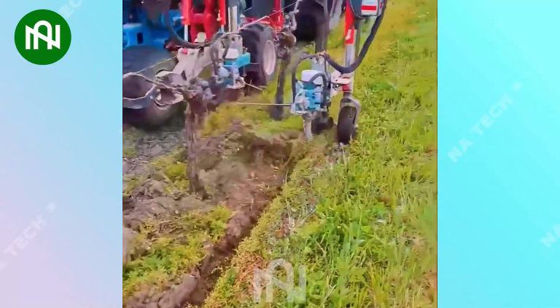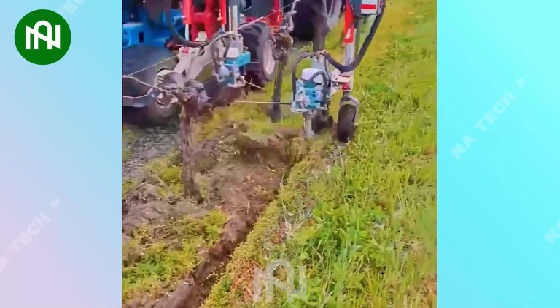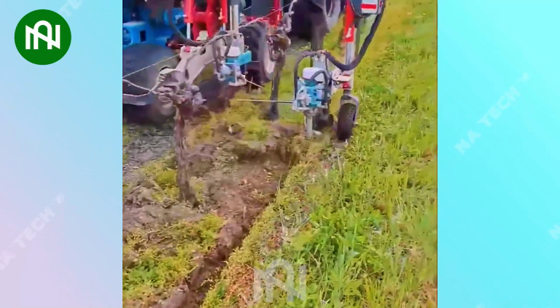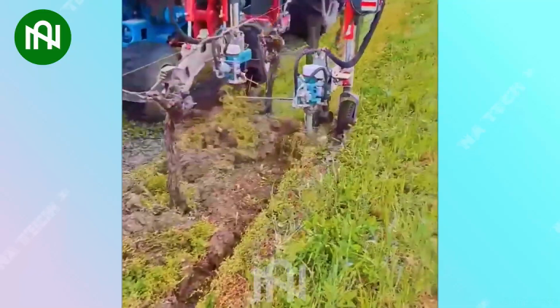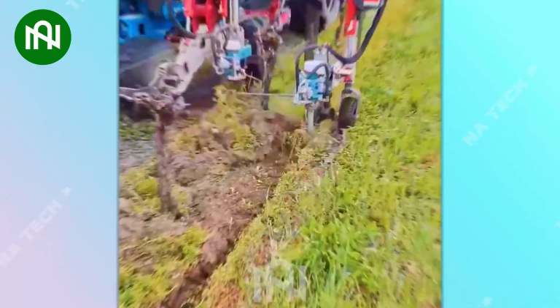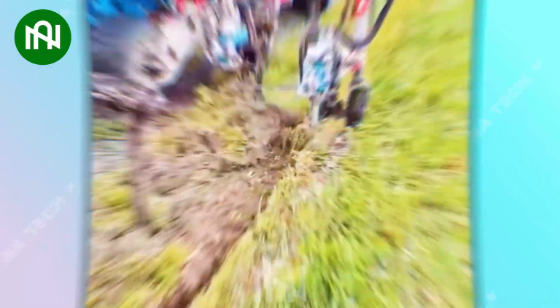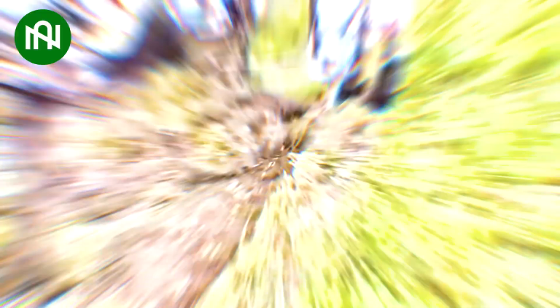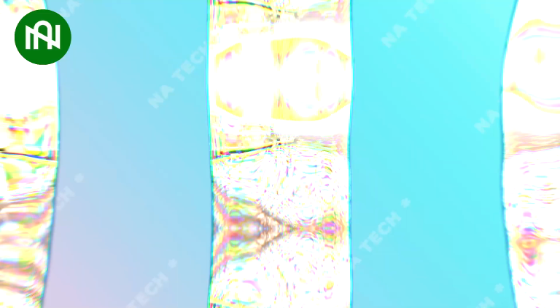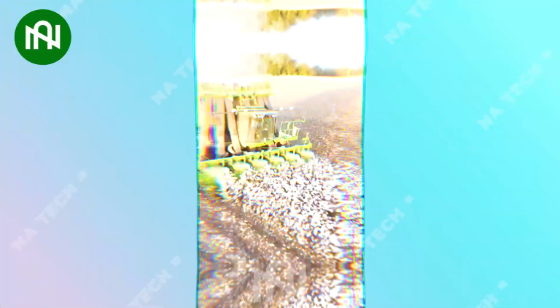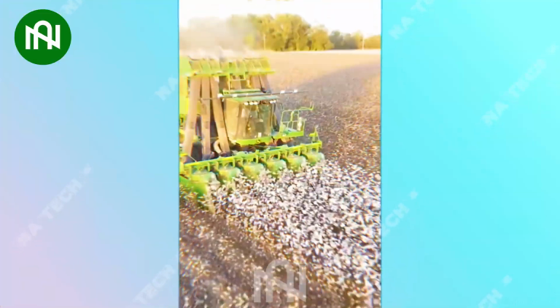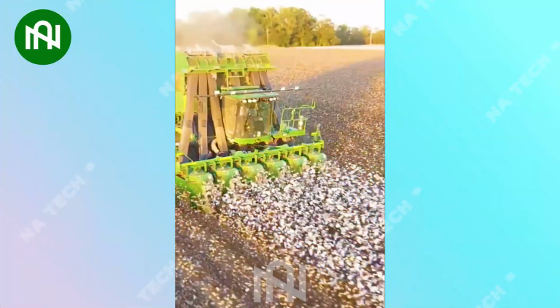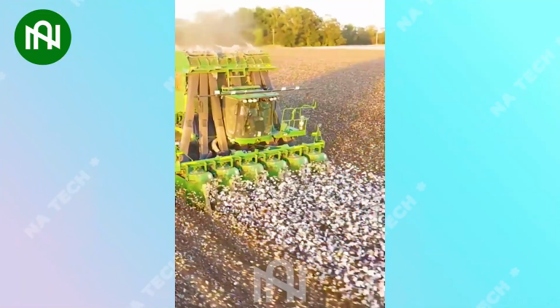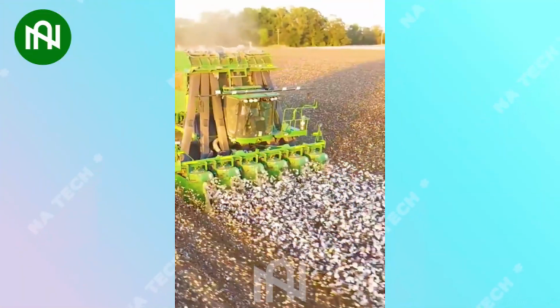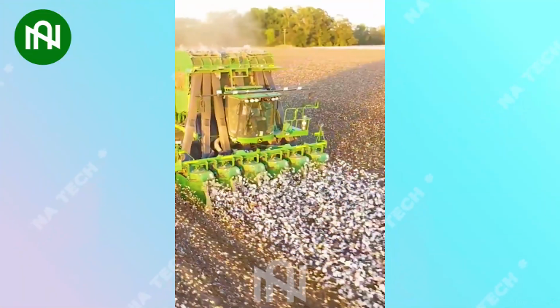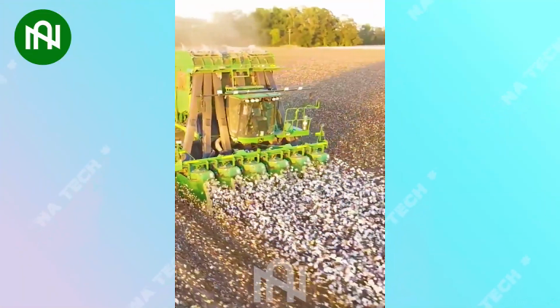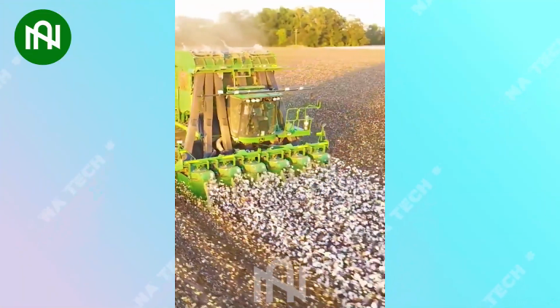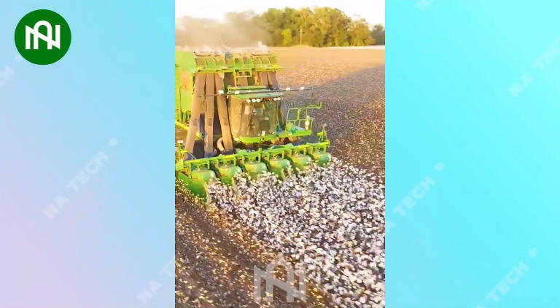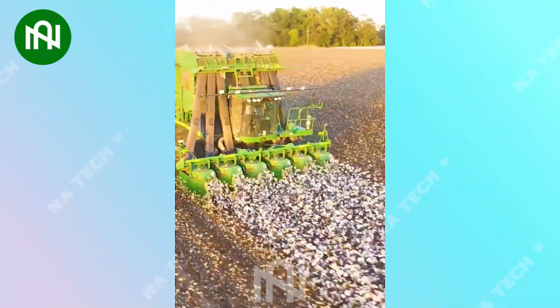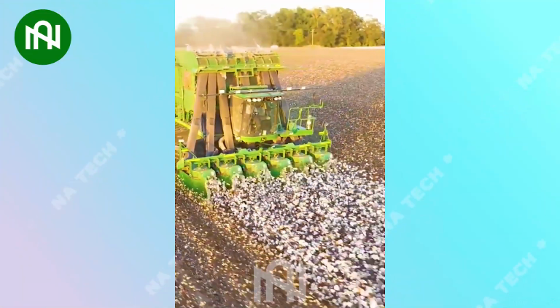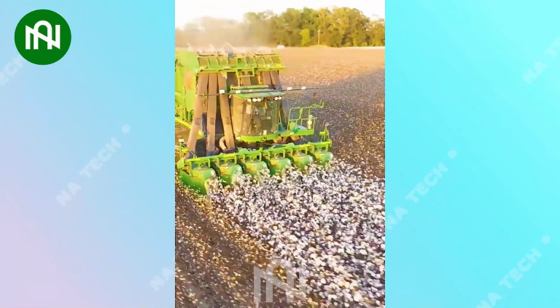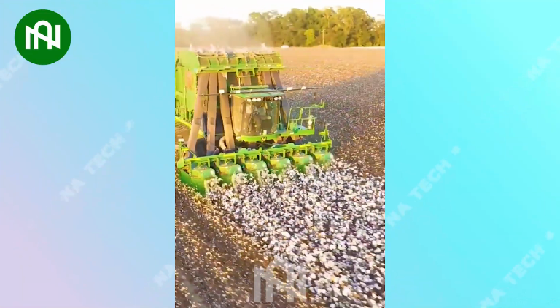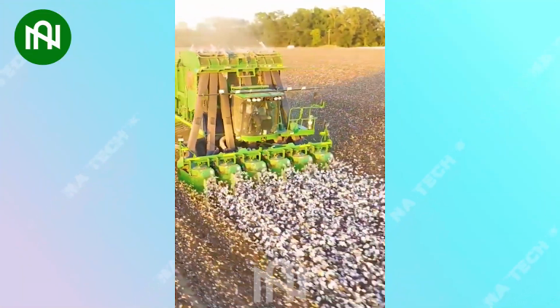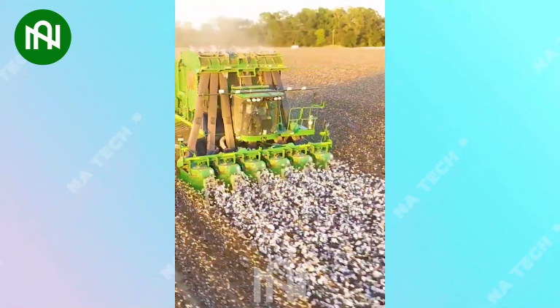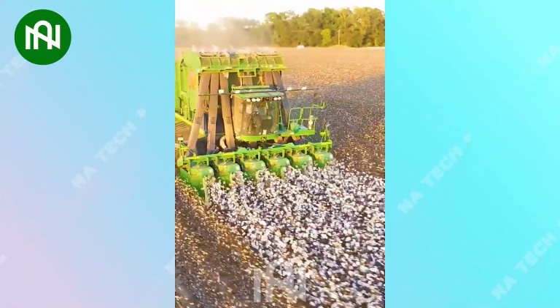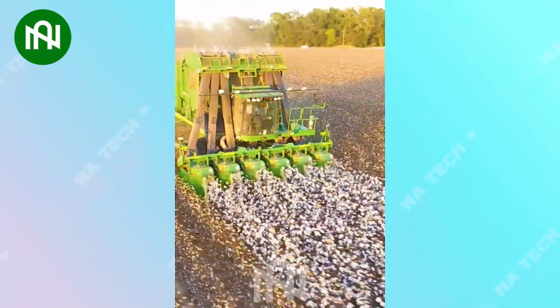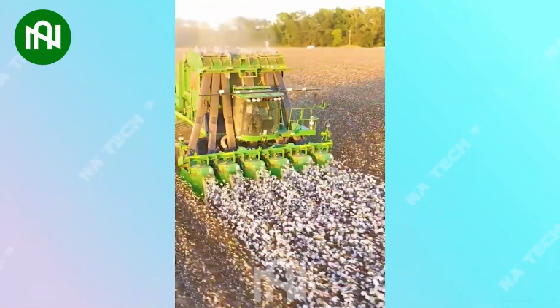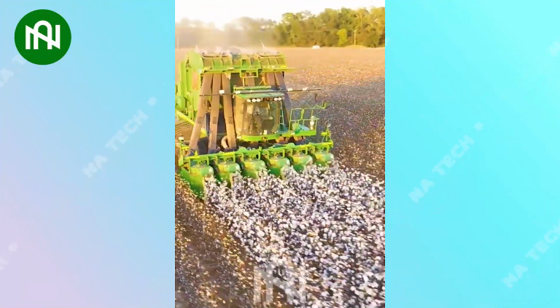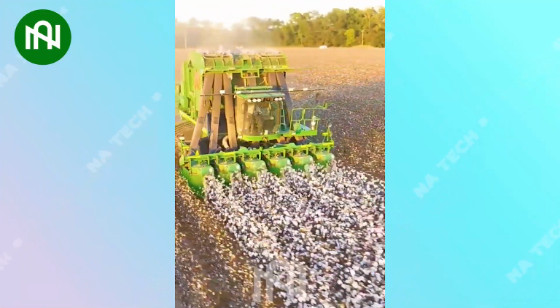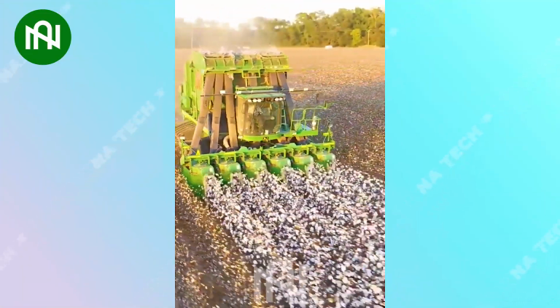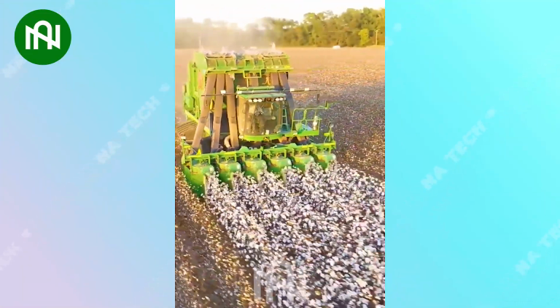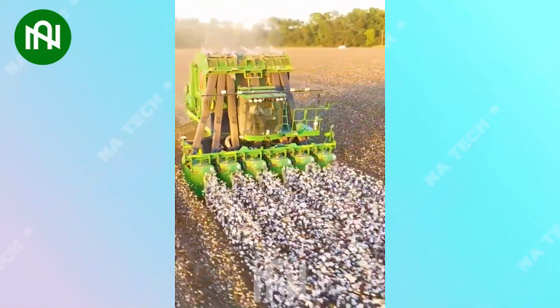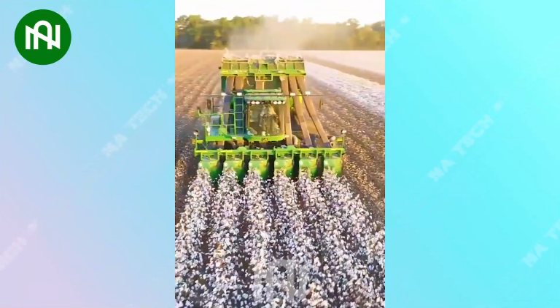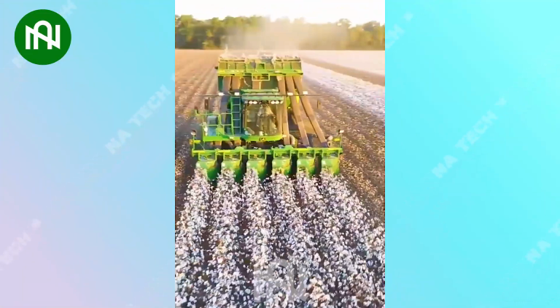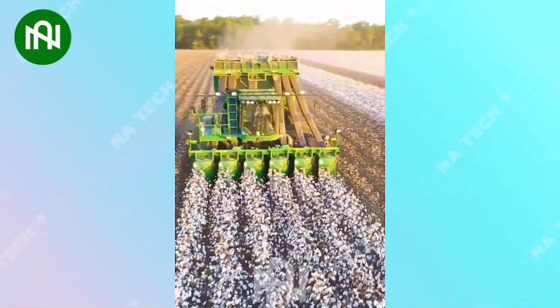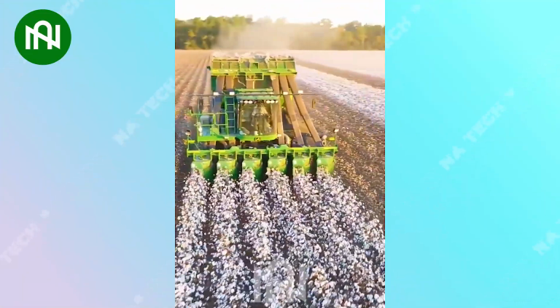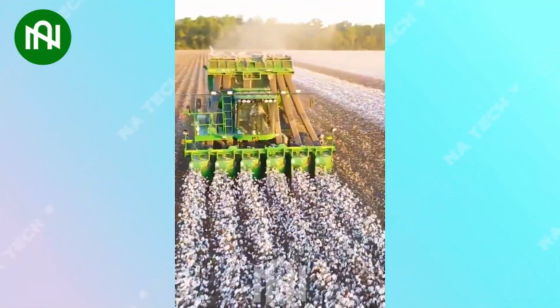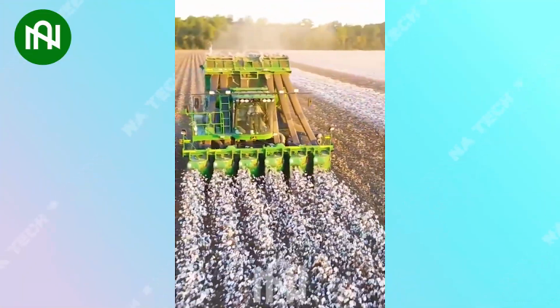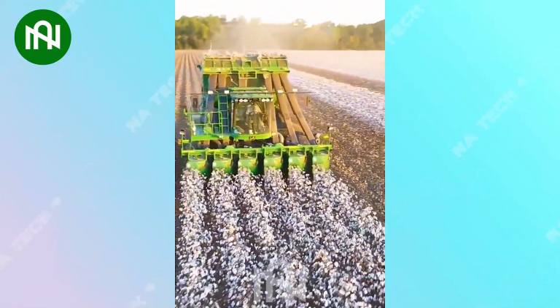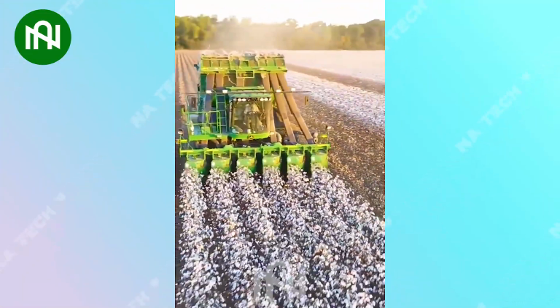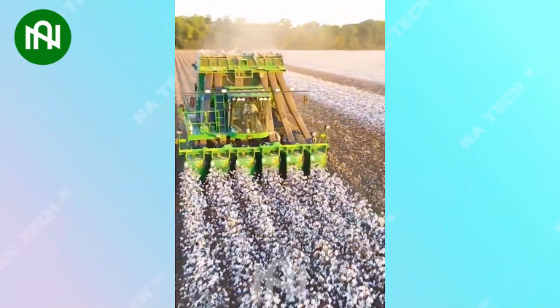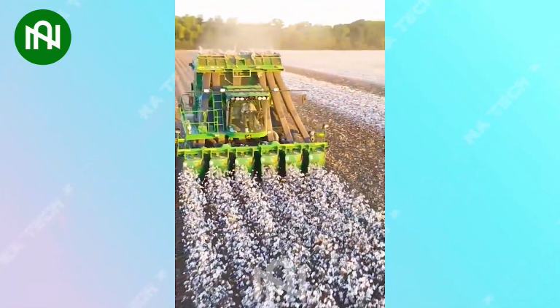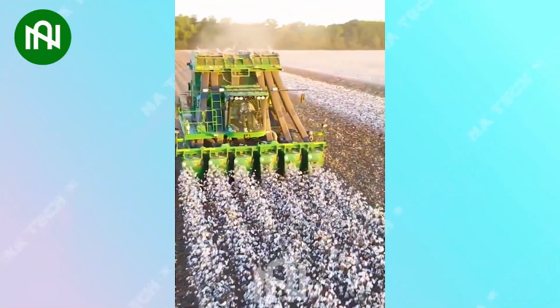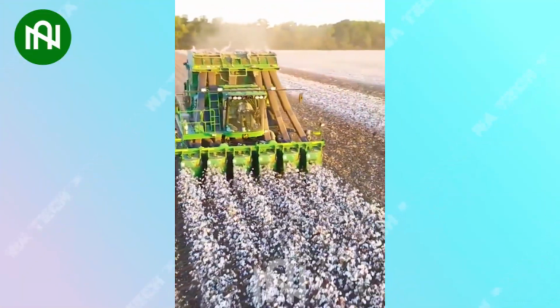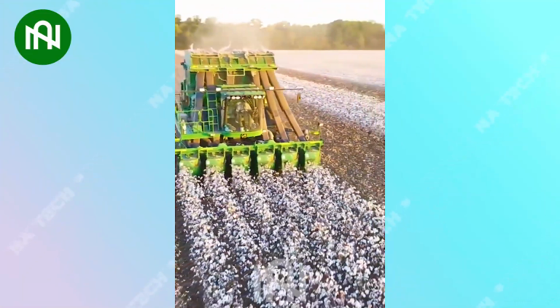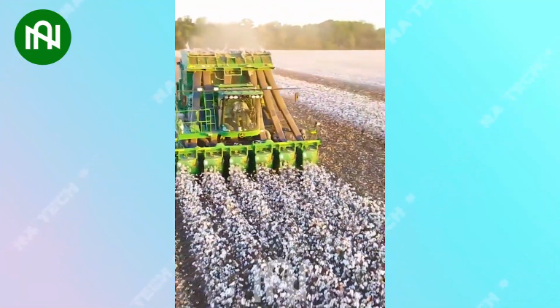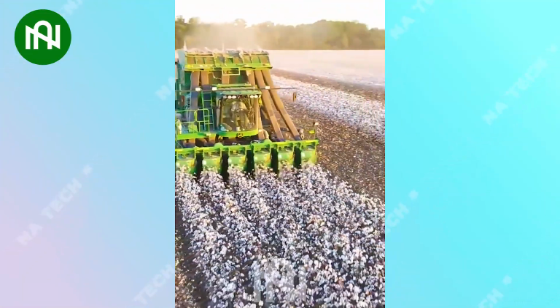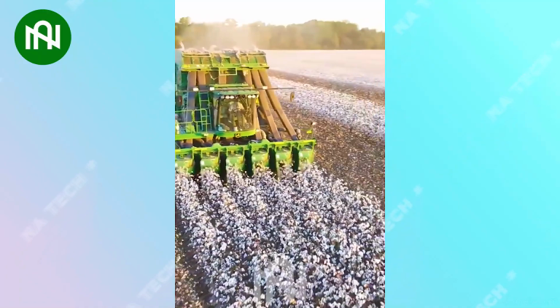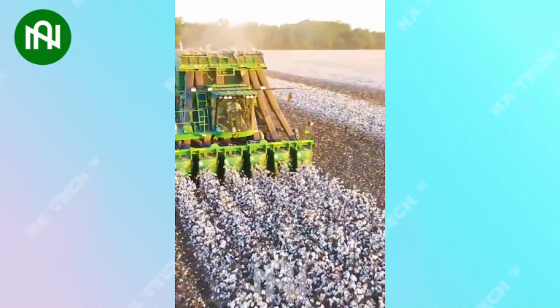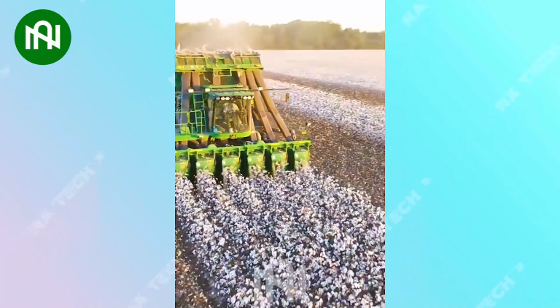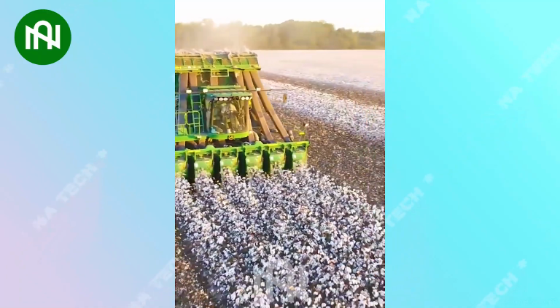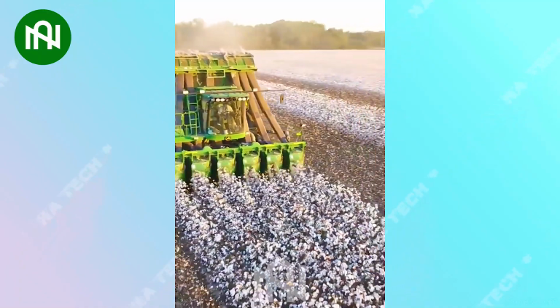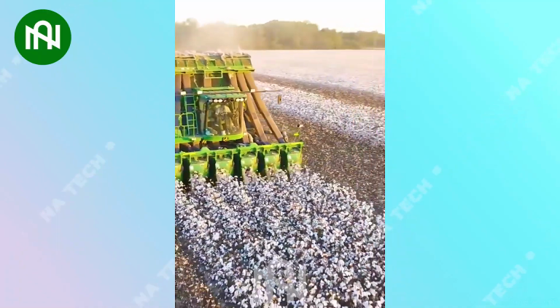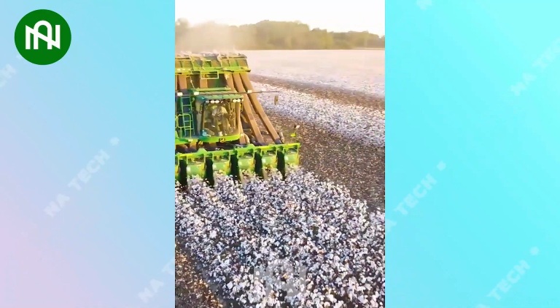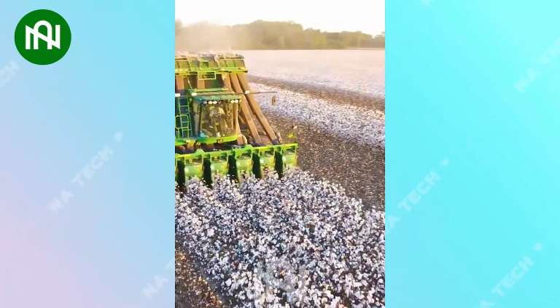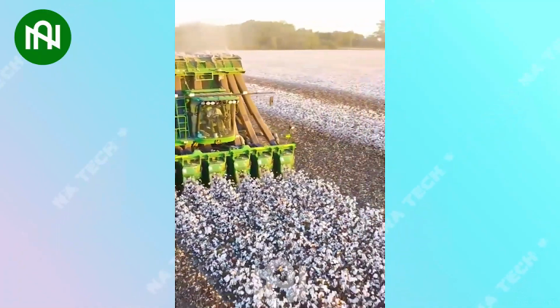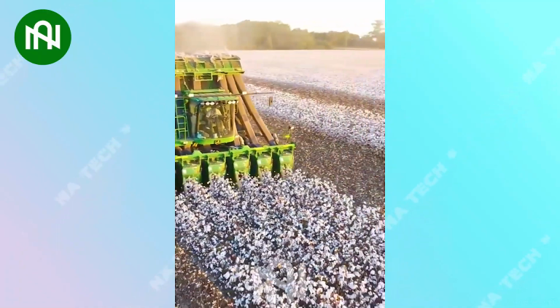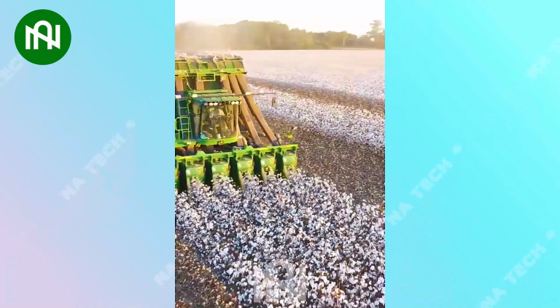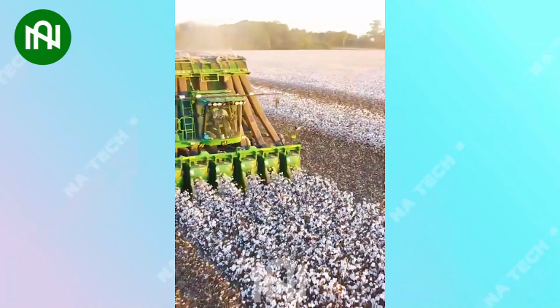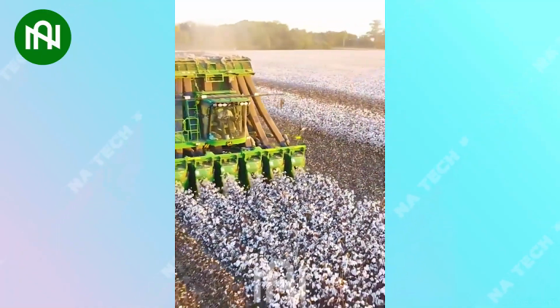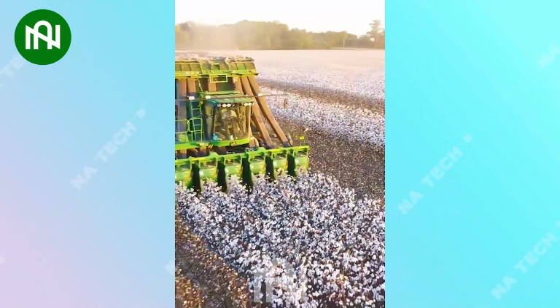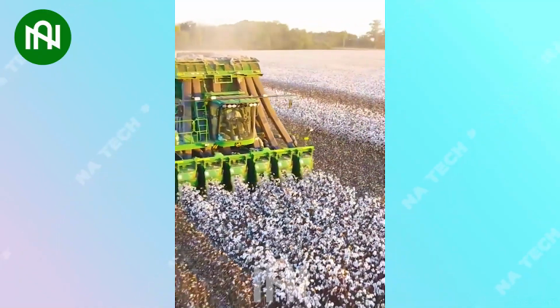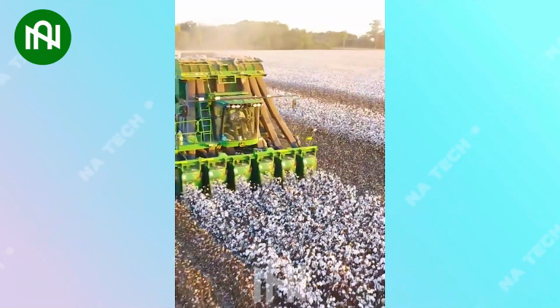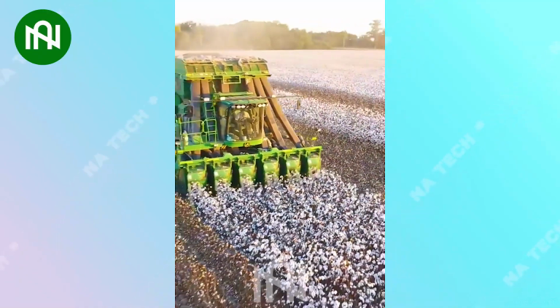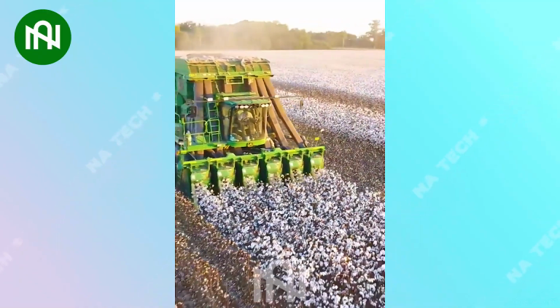An impressive cotton harvester — its nimble movements above the cotton fields paint a picture of innovation and efficiency.